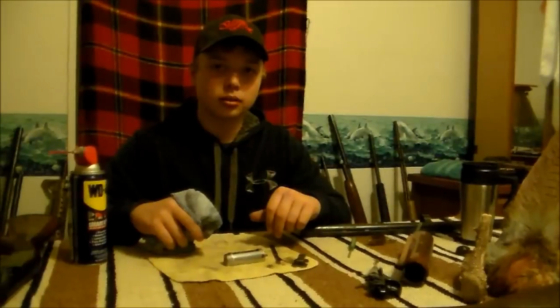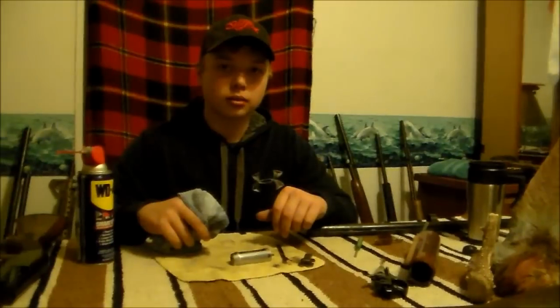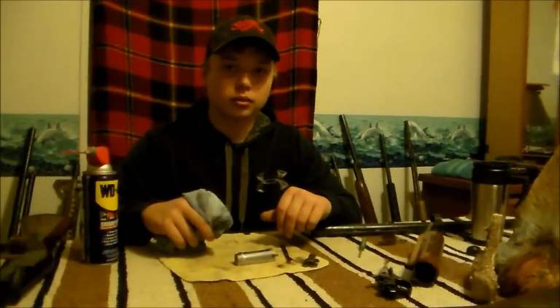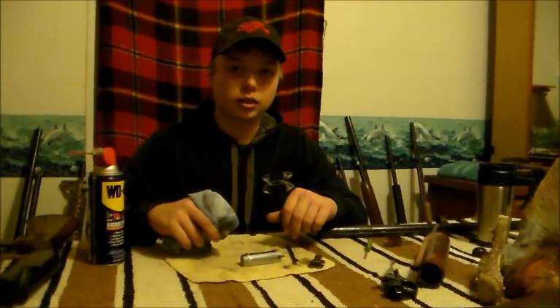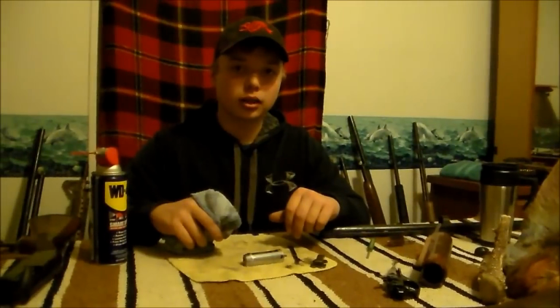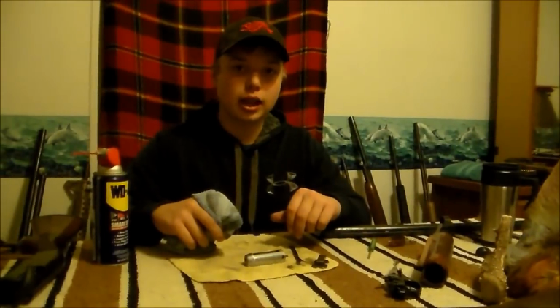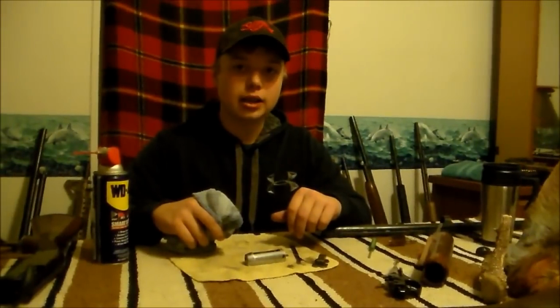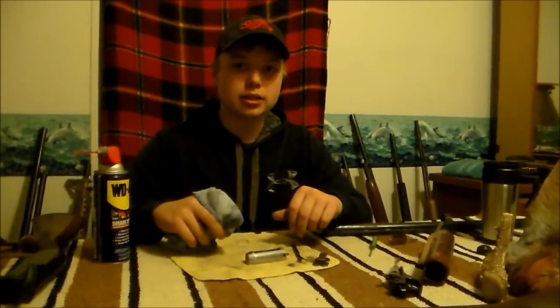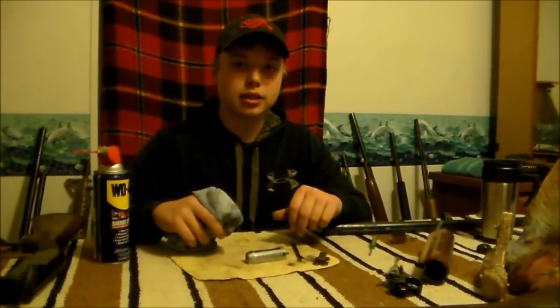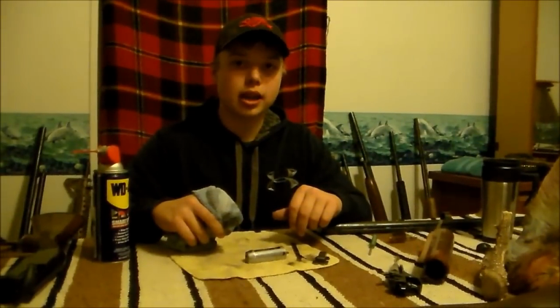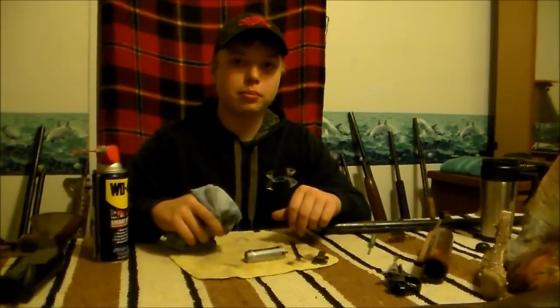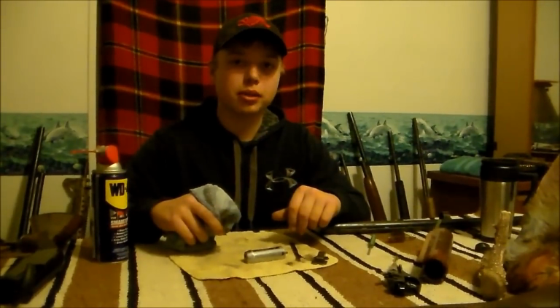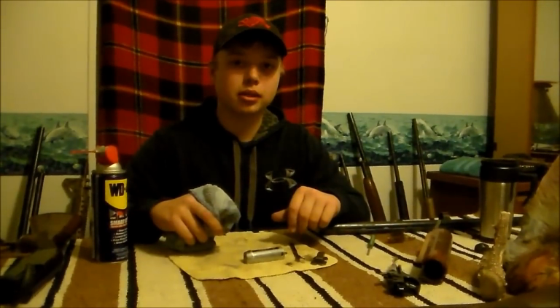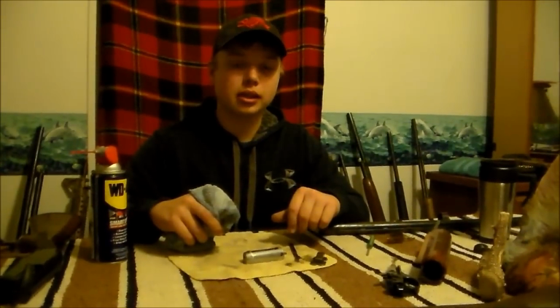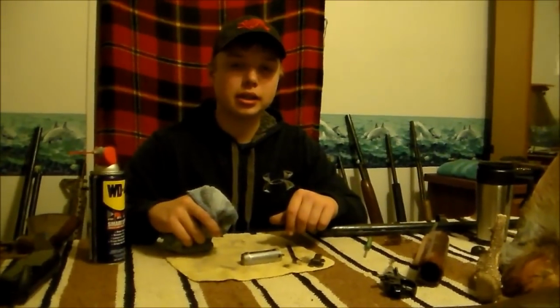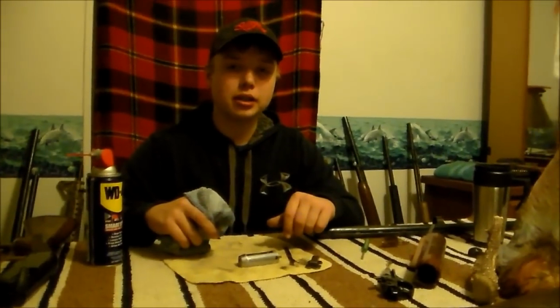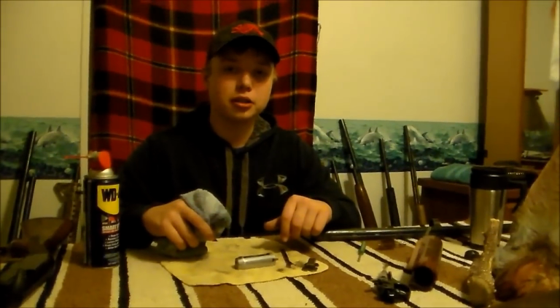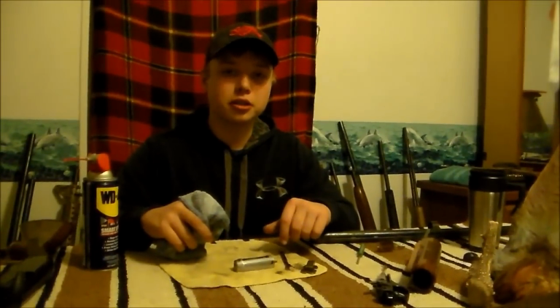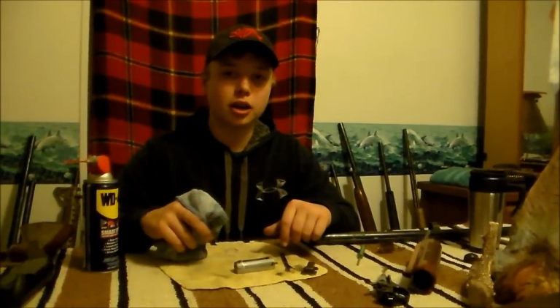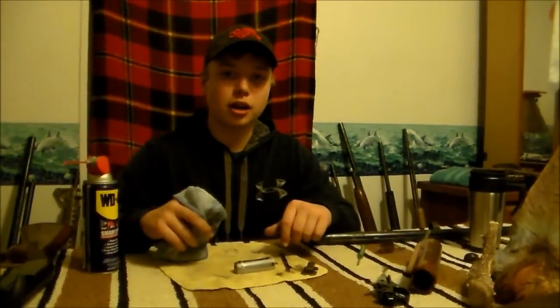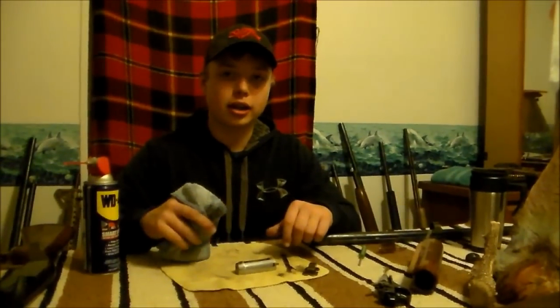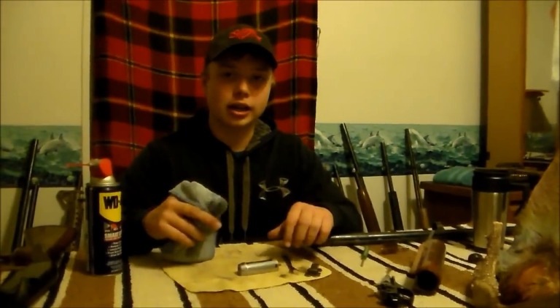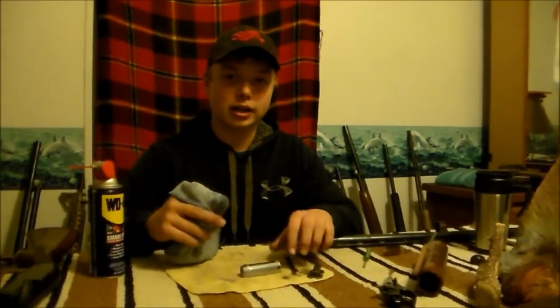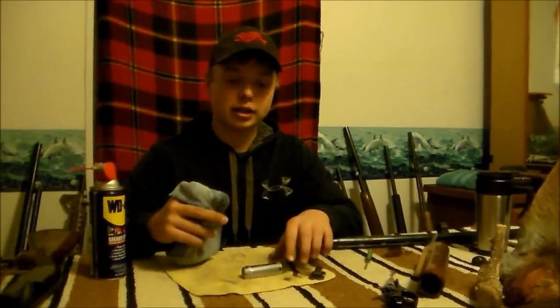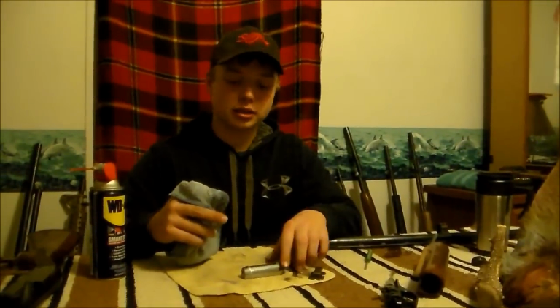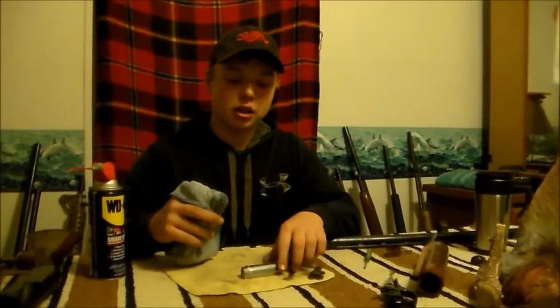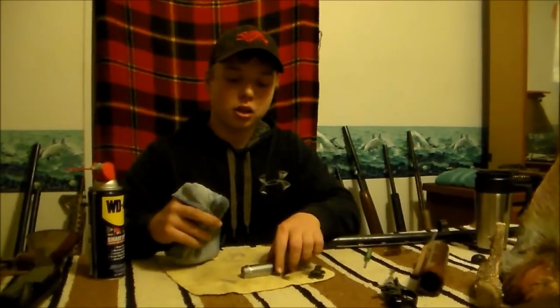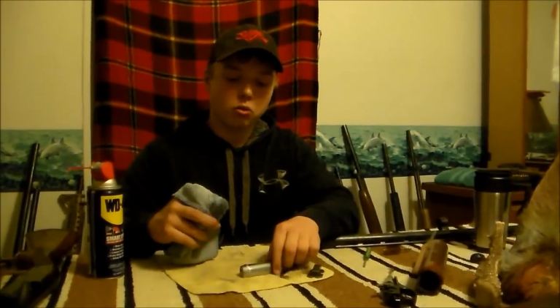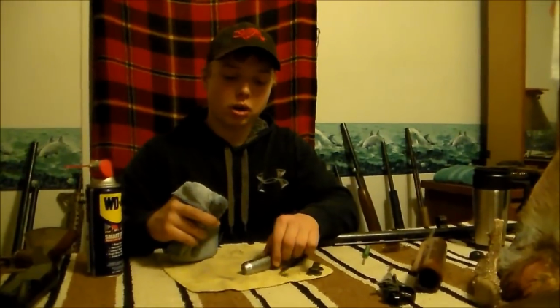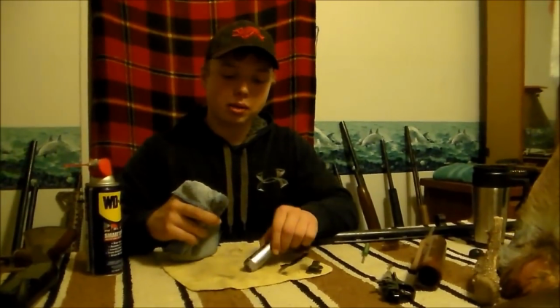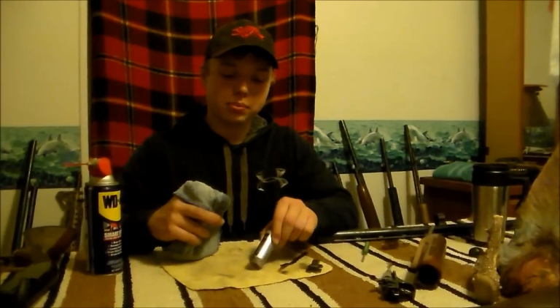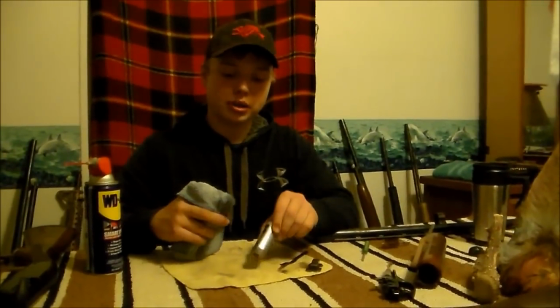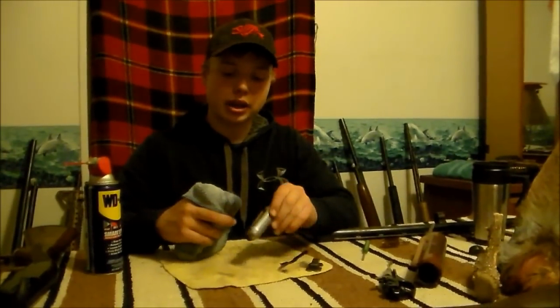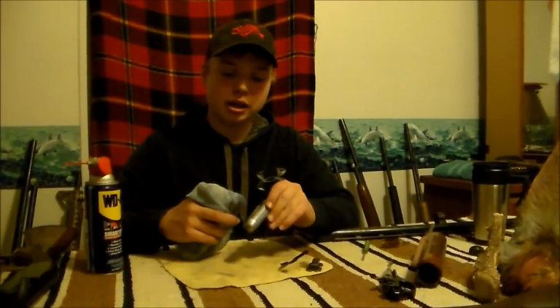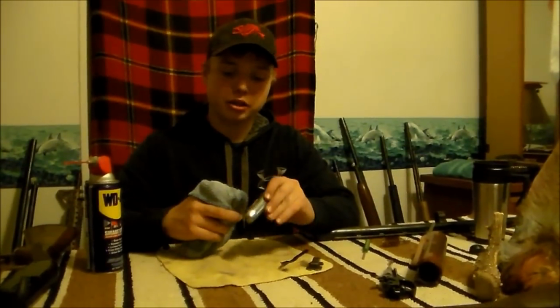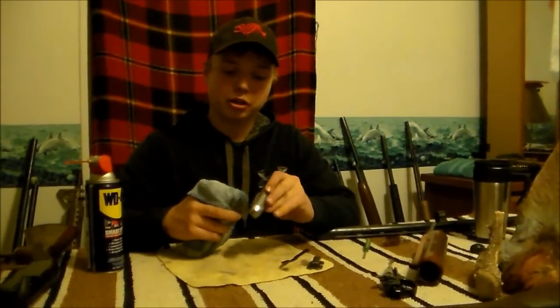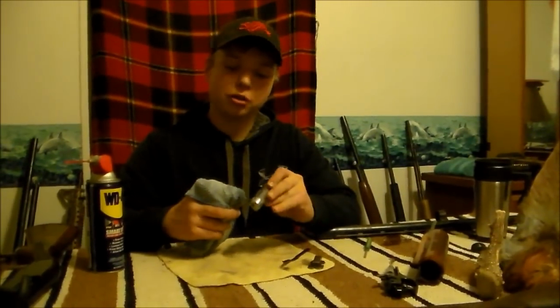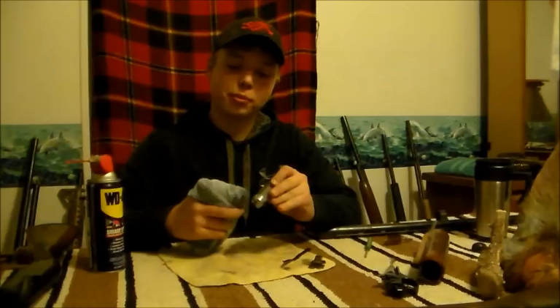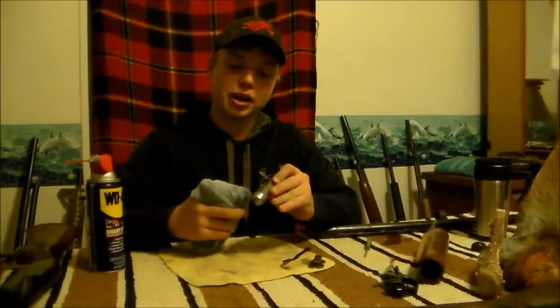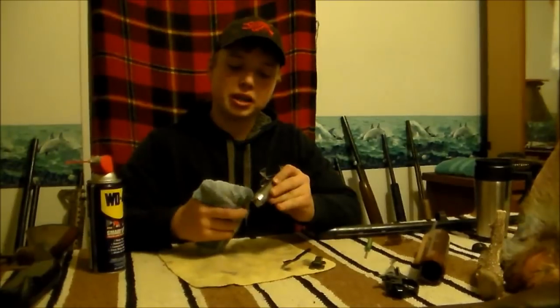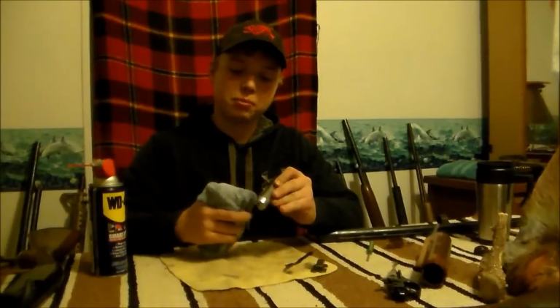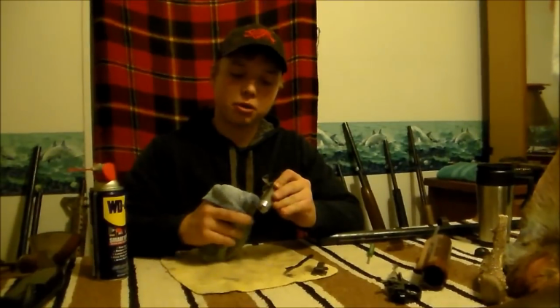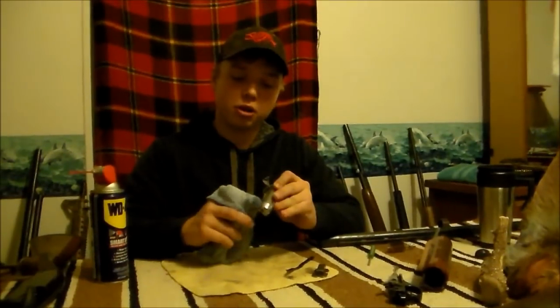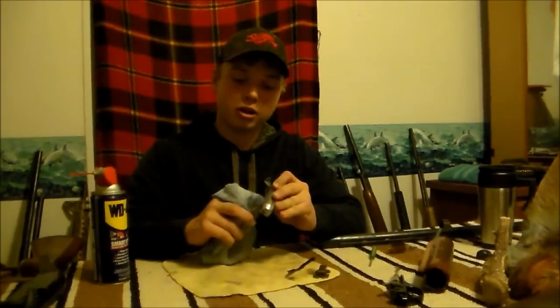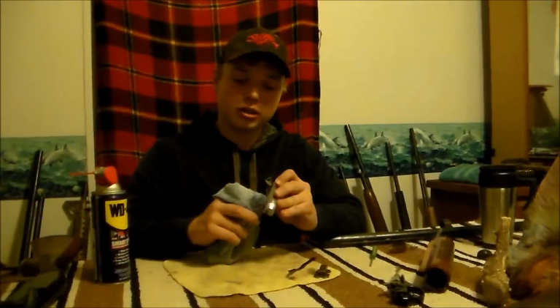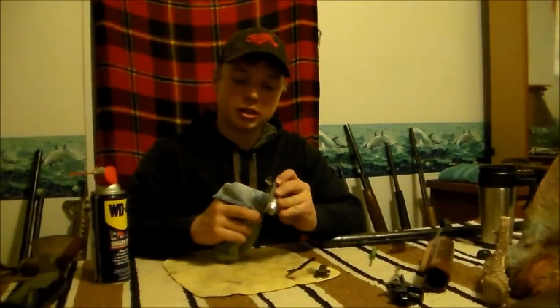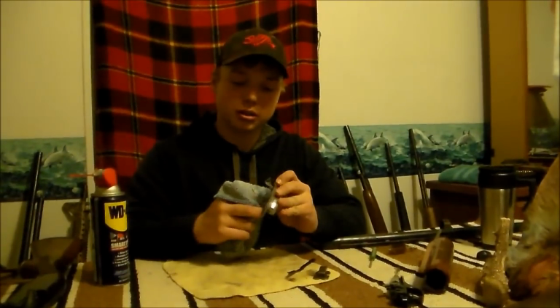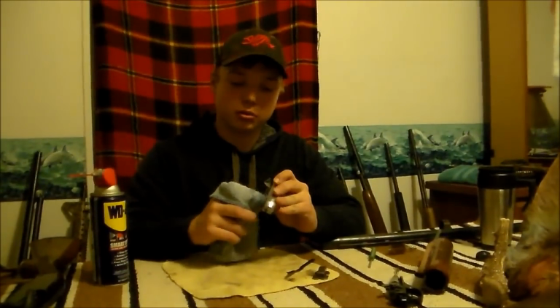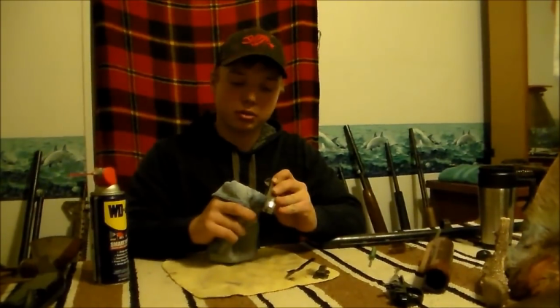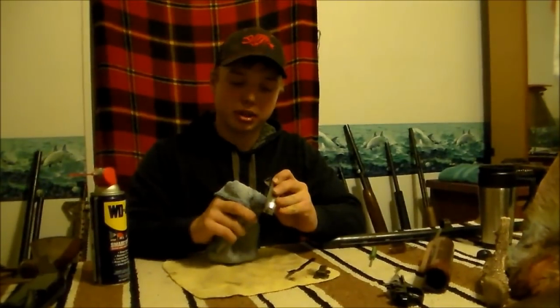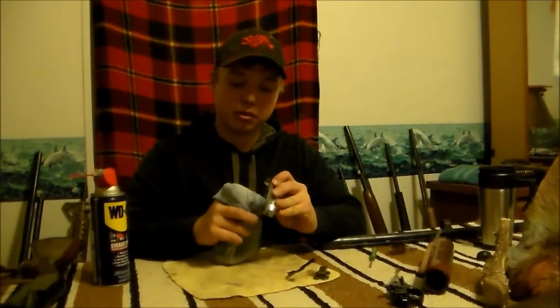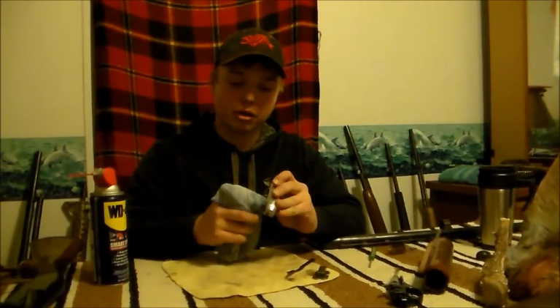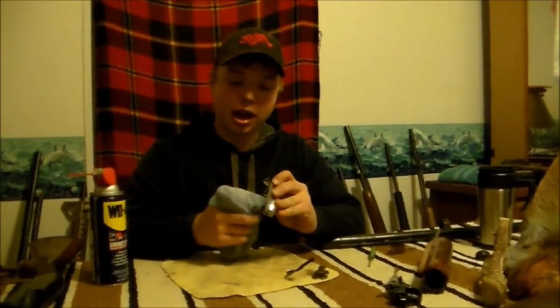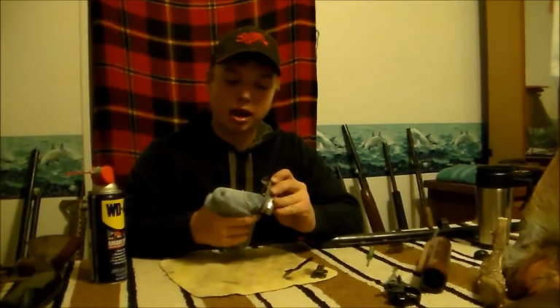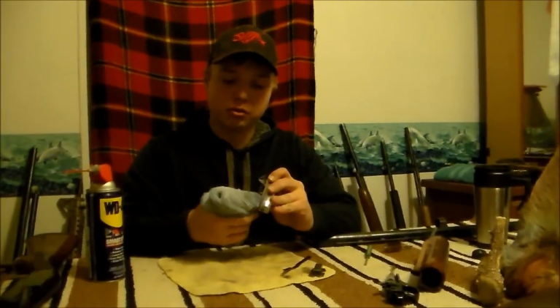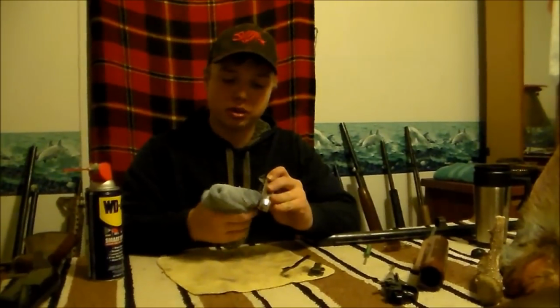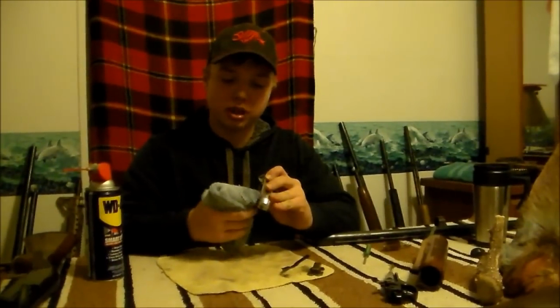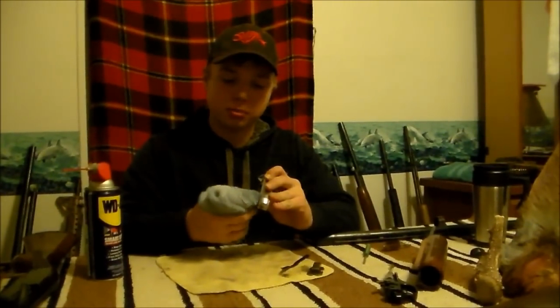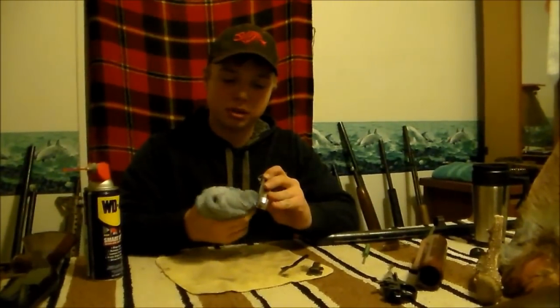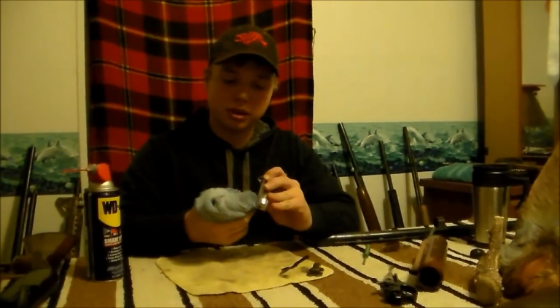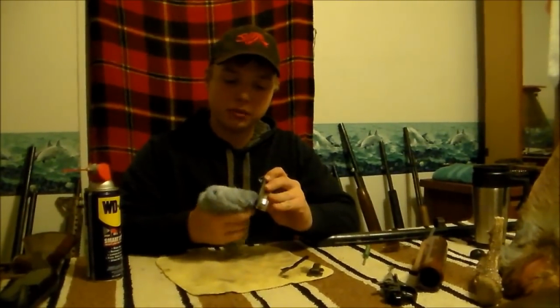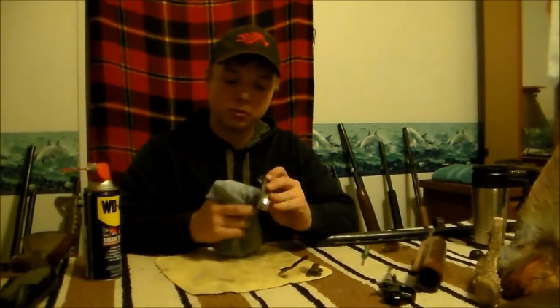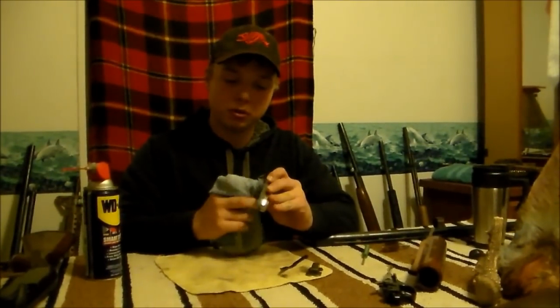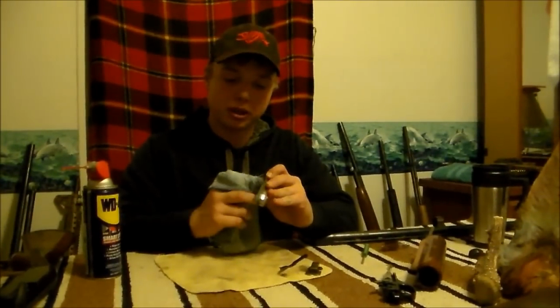The last step in cleaning your shotgun is wiping down your remaining parts with a rag with WD-40.